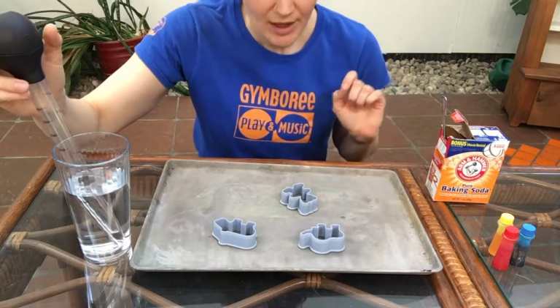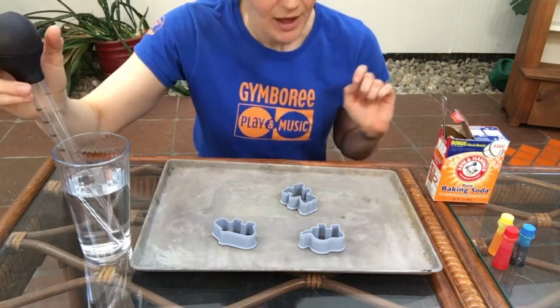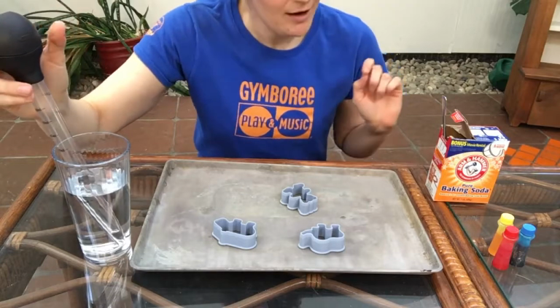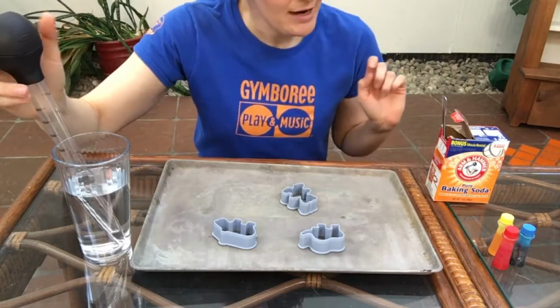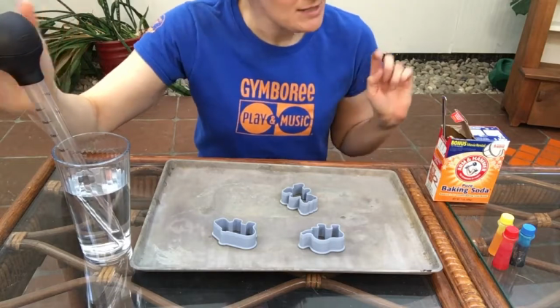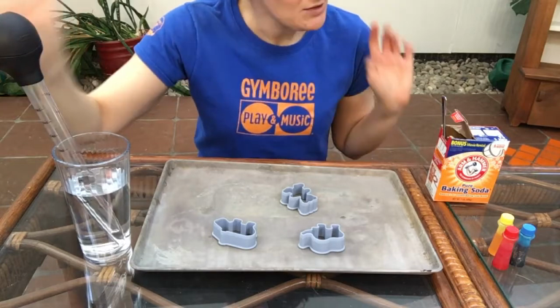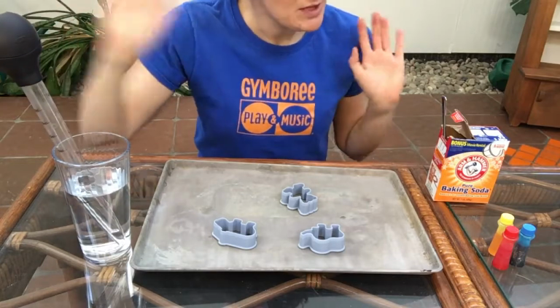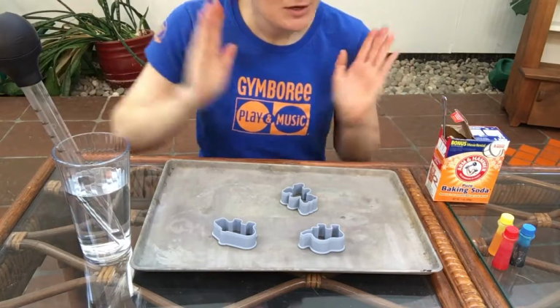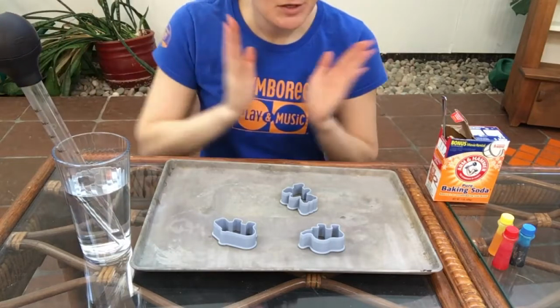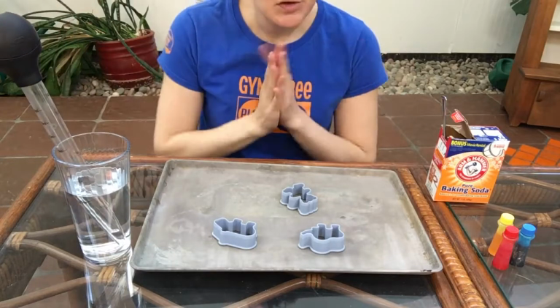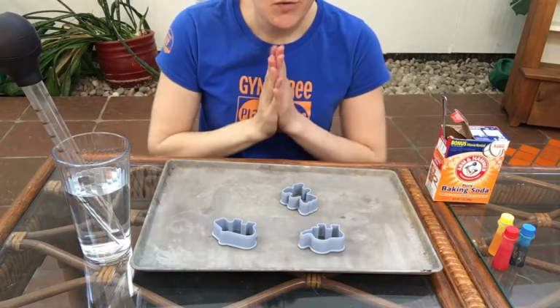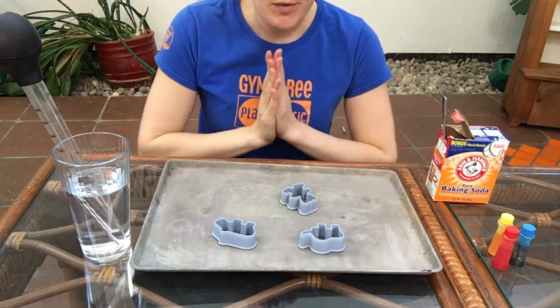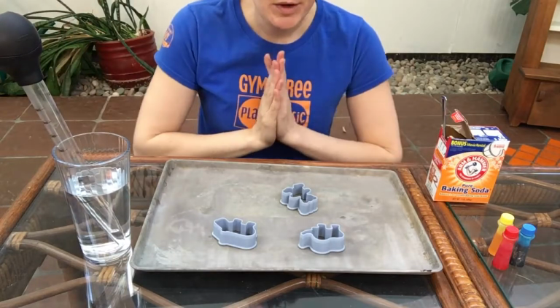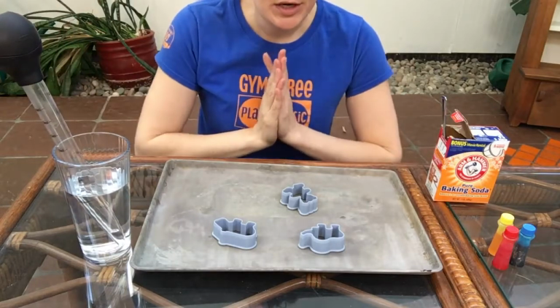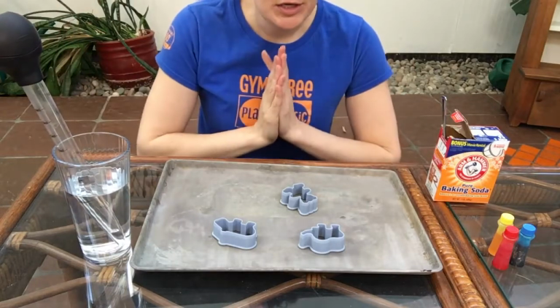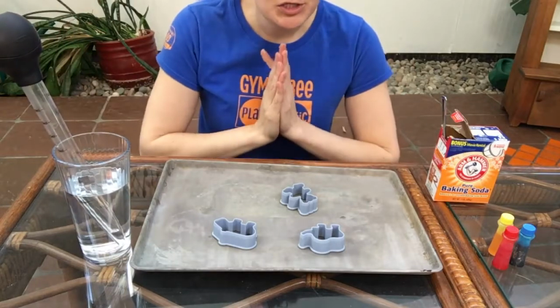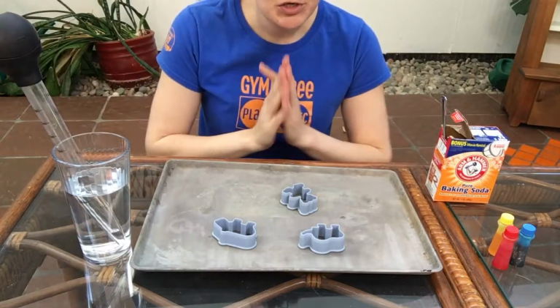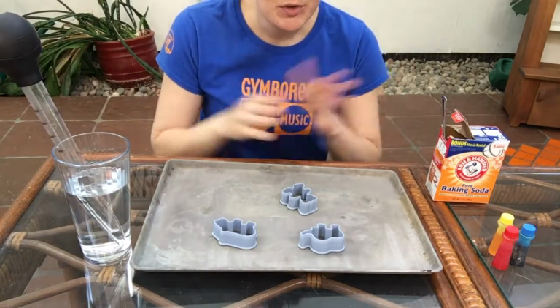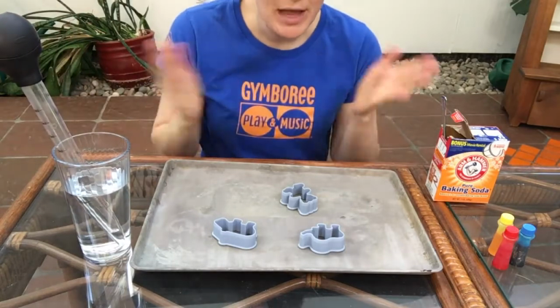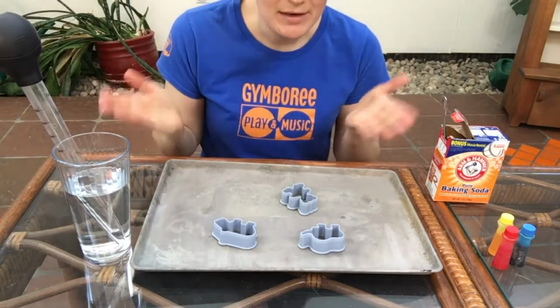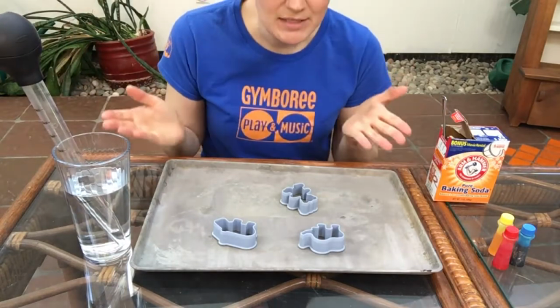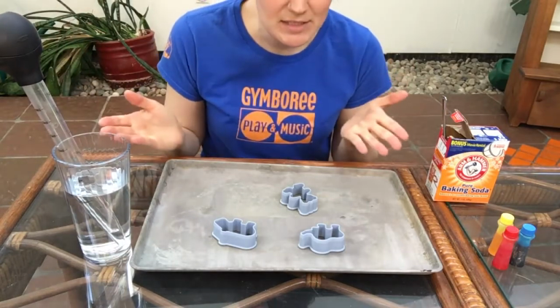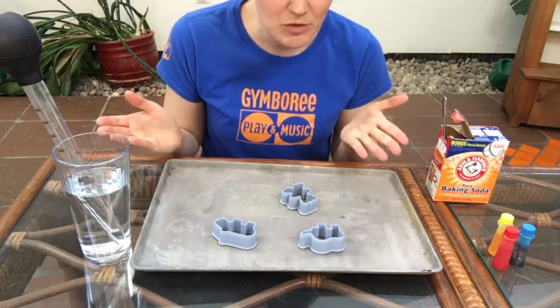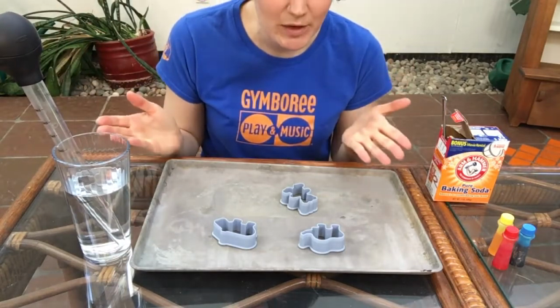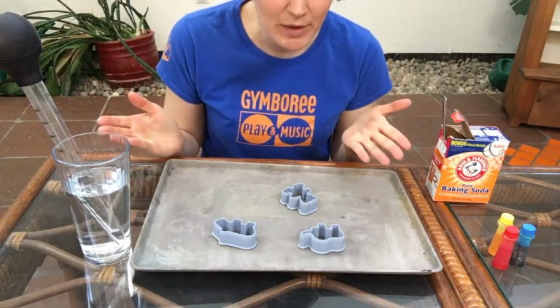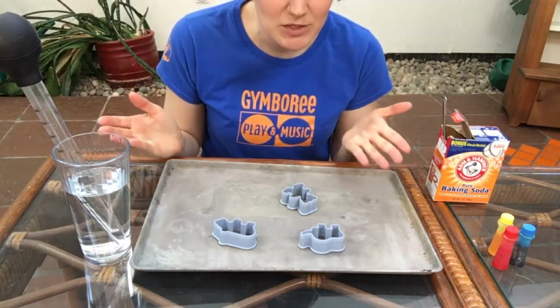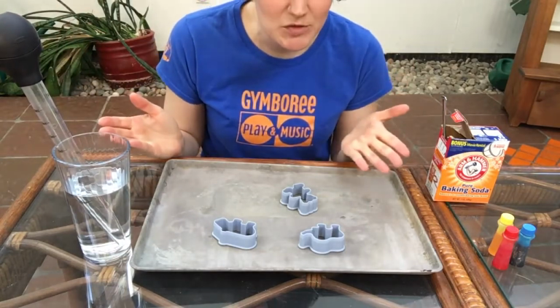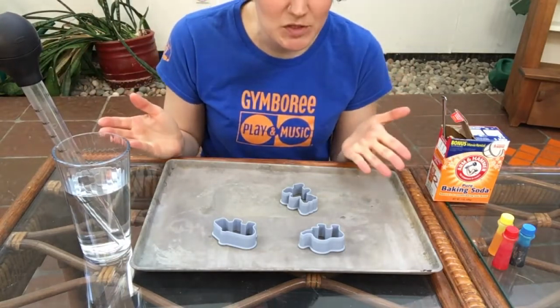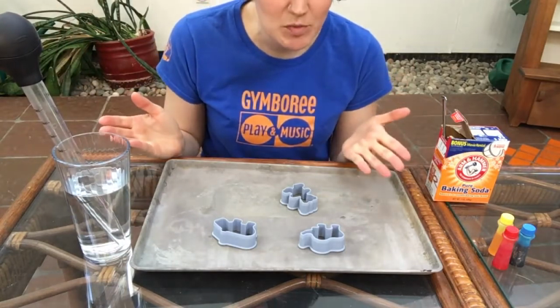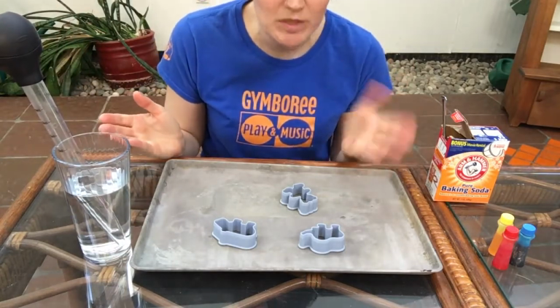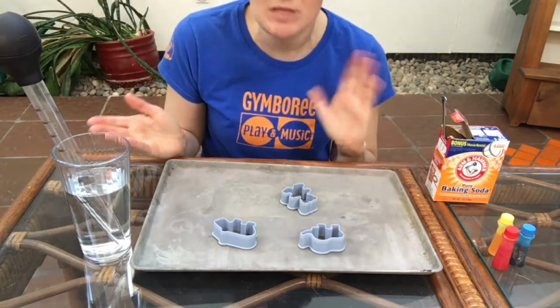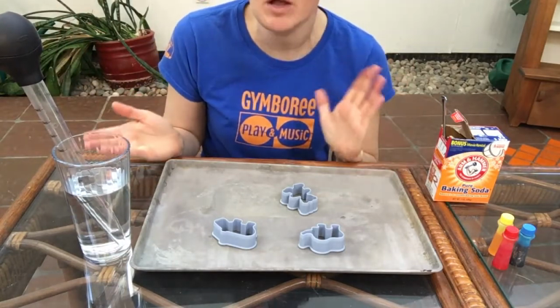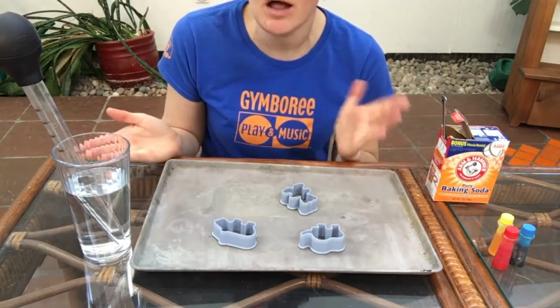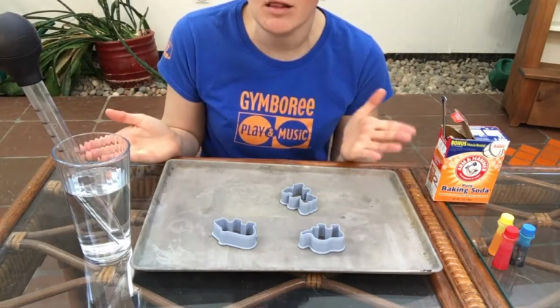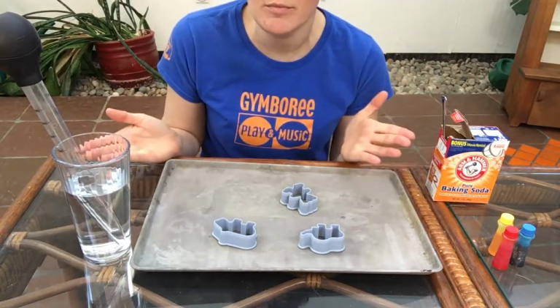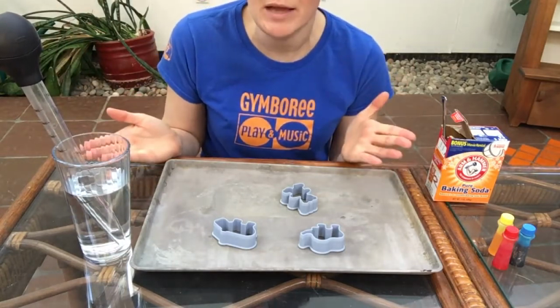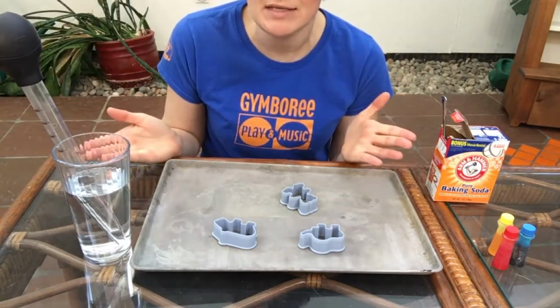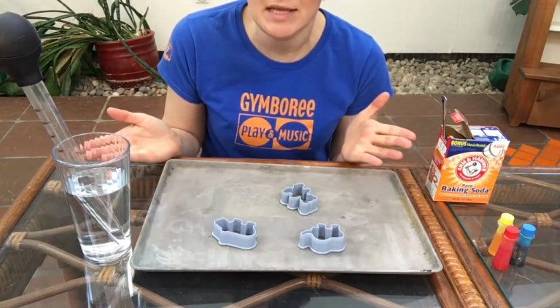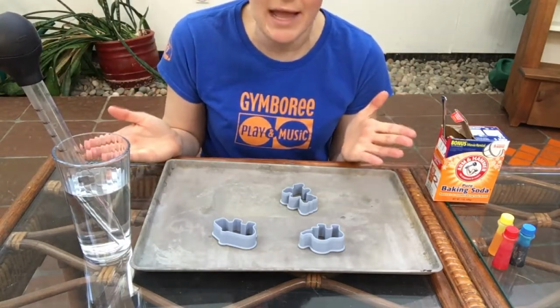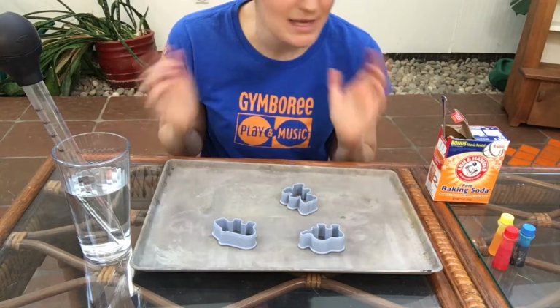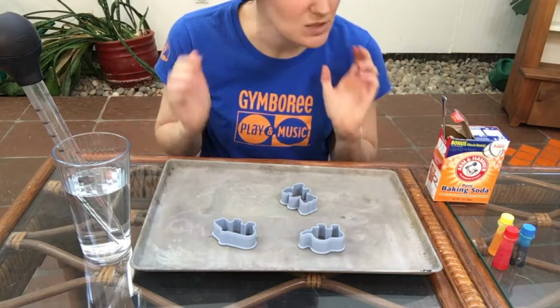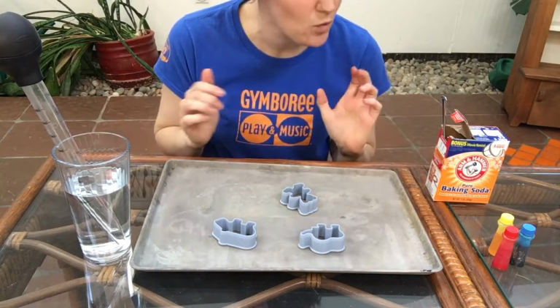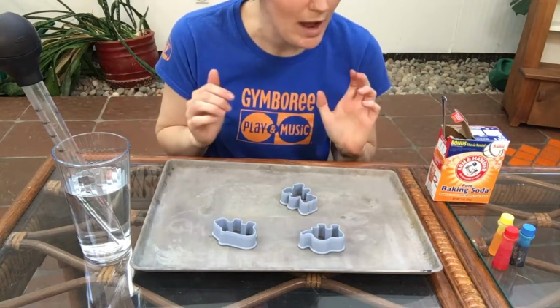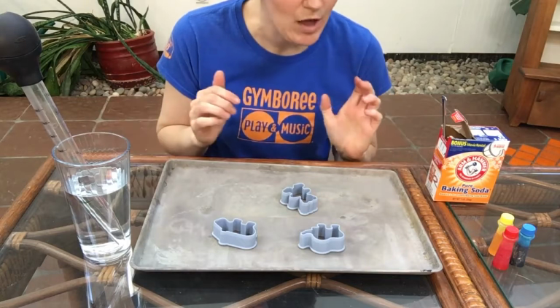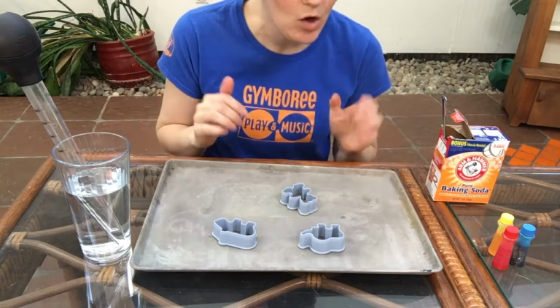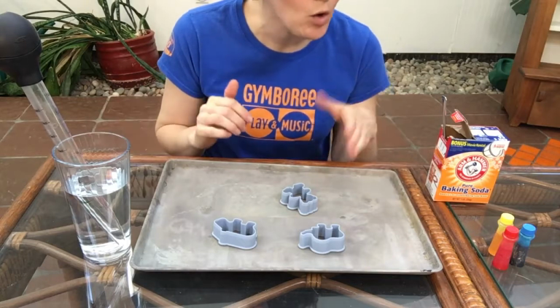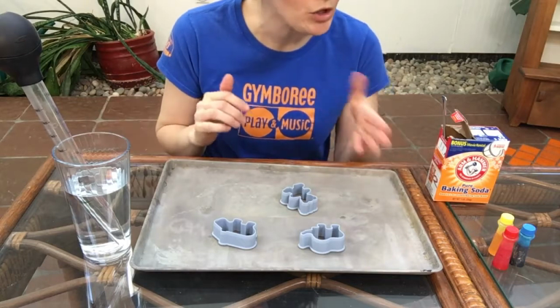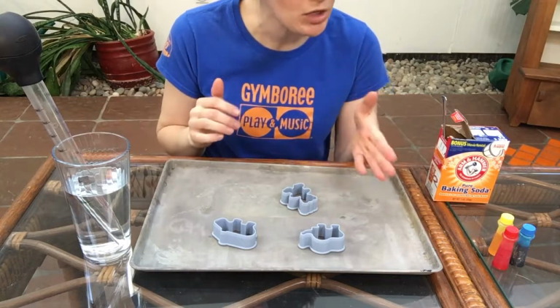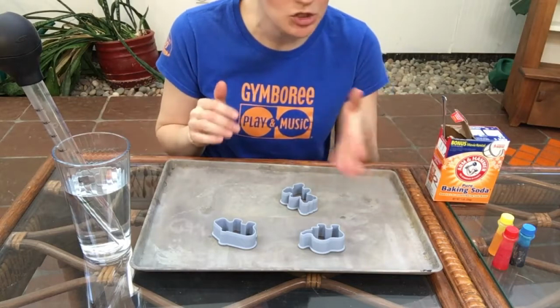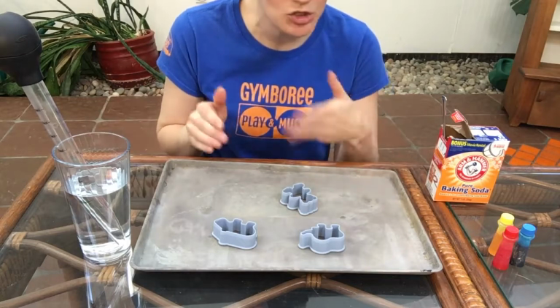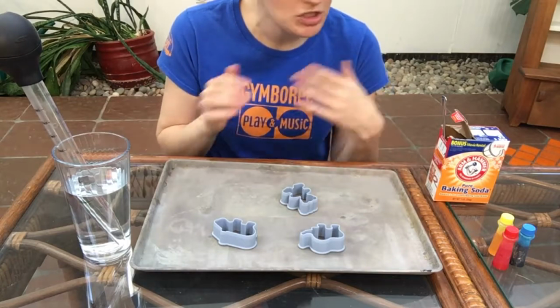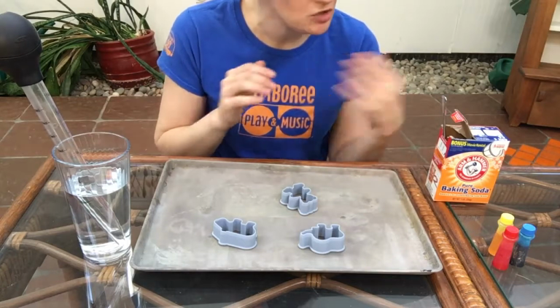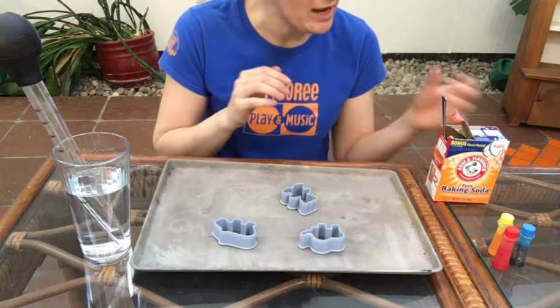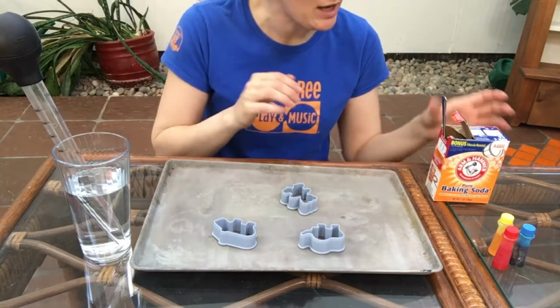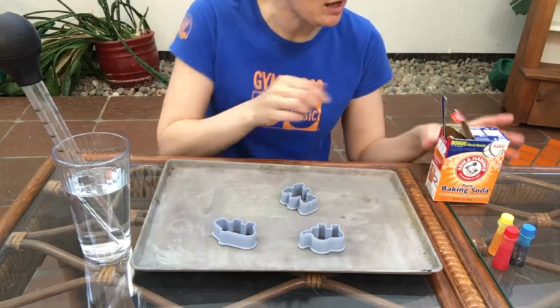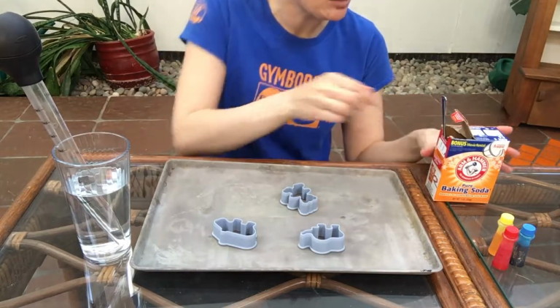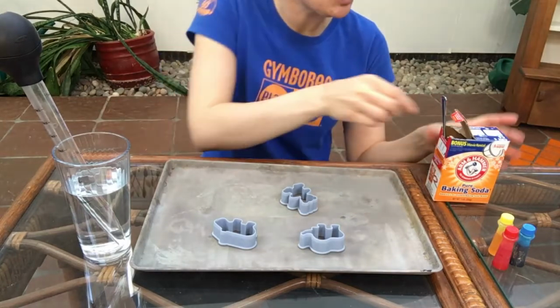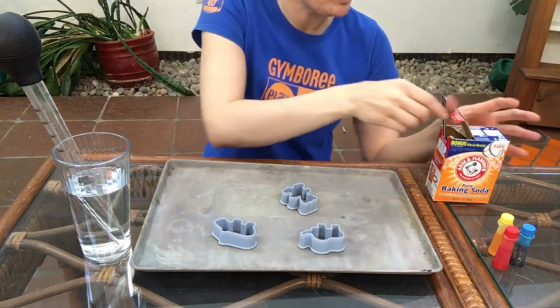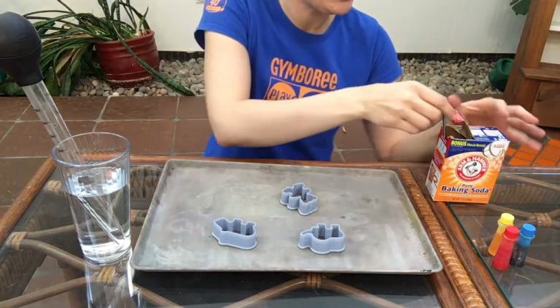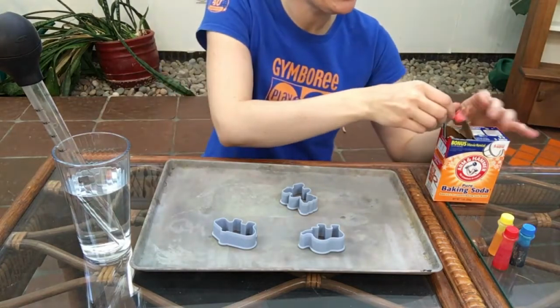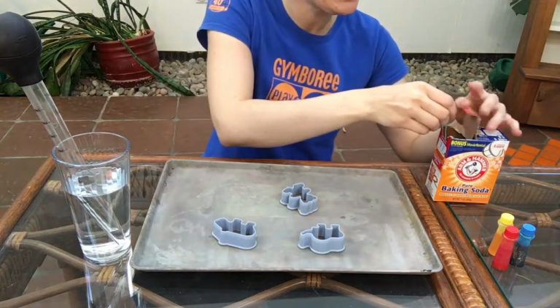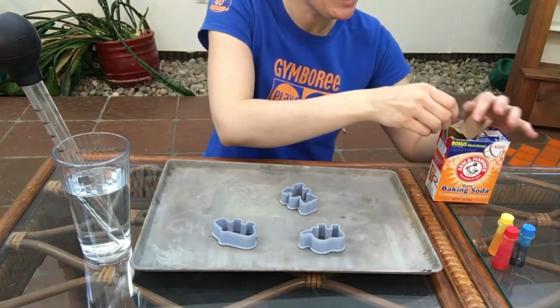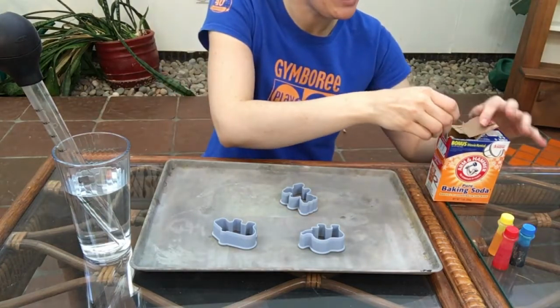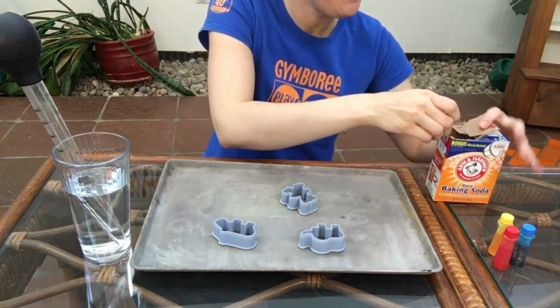Alright, so here's what we're going to do and this is a great way to explore some color mixing as well, or you can just try colors one at a time.